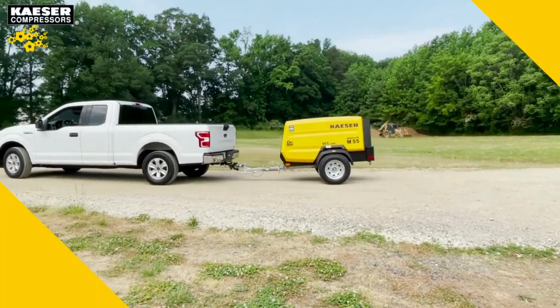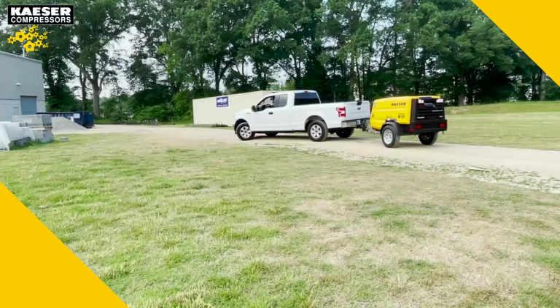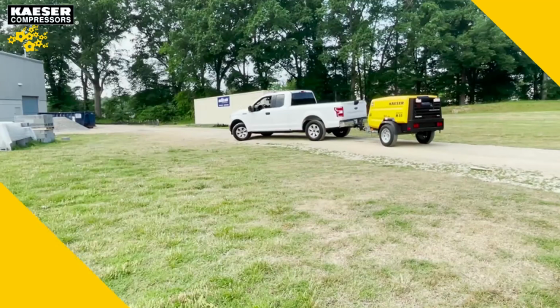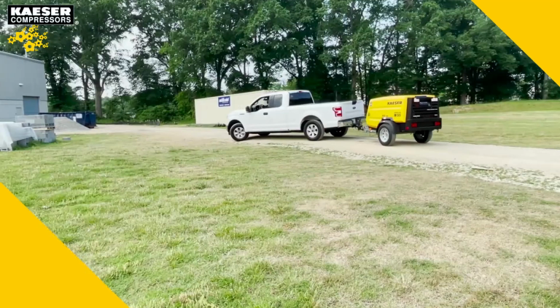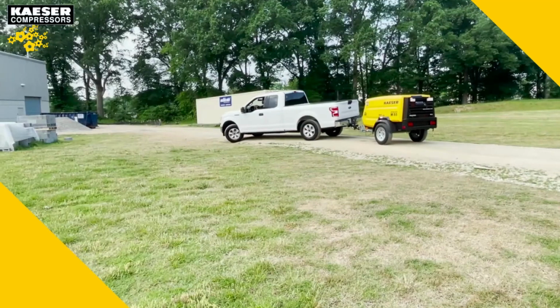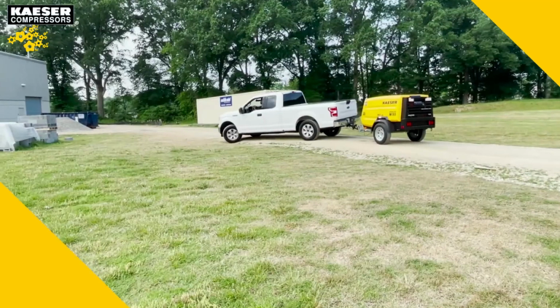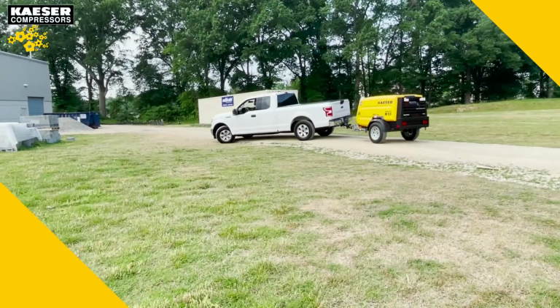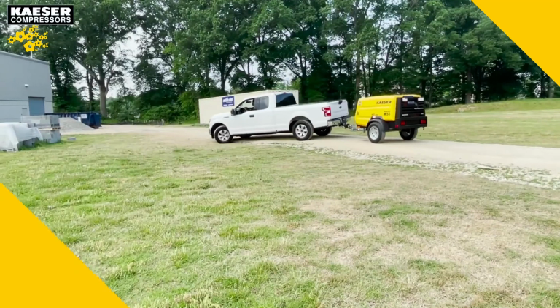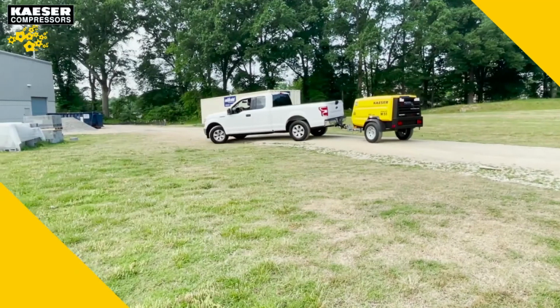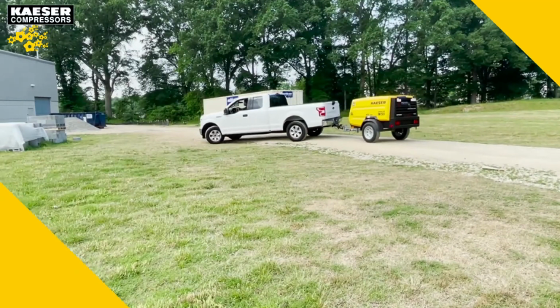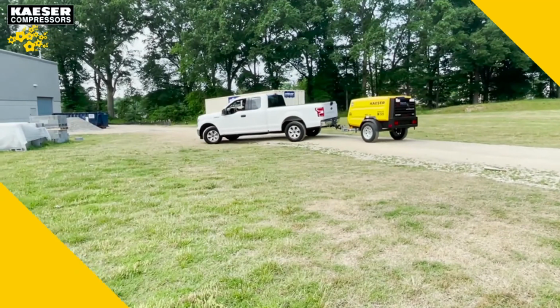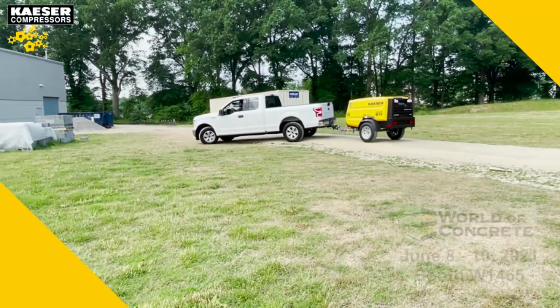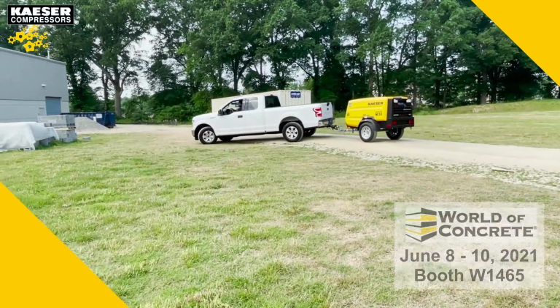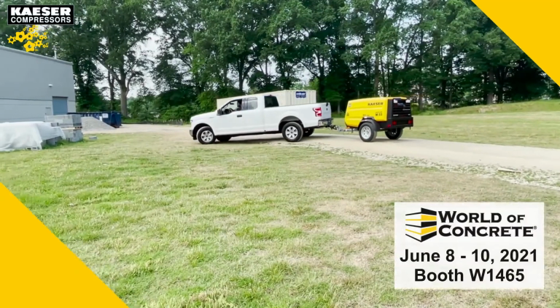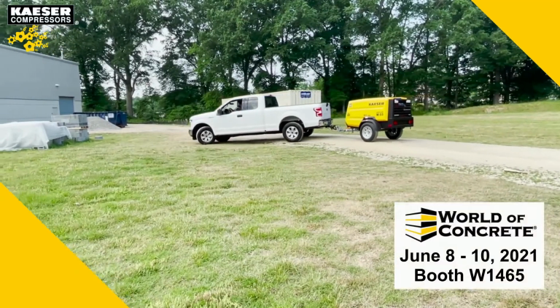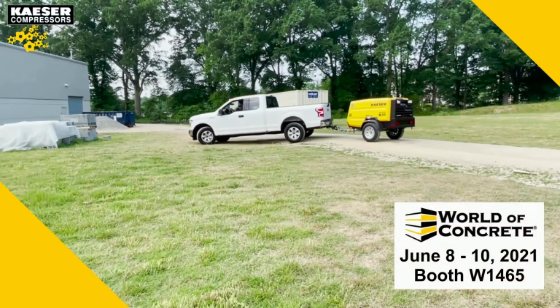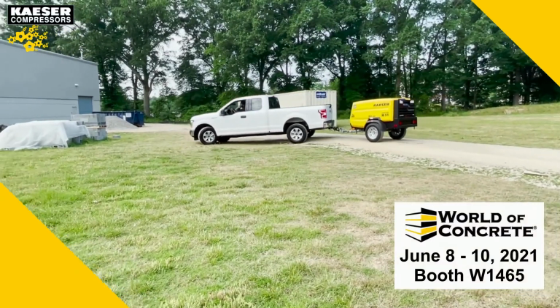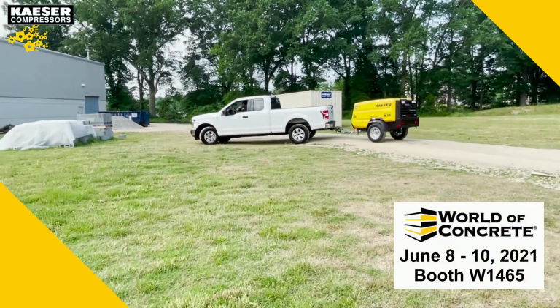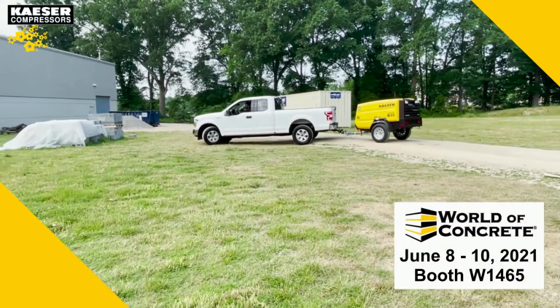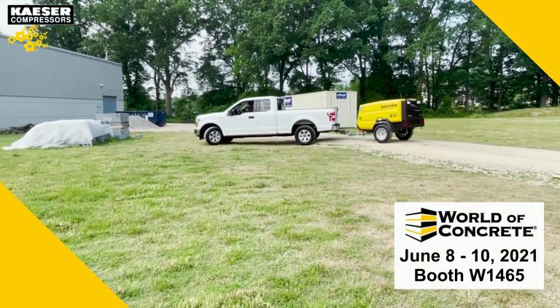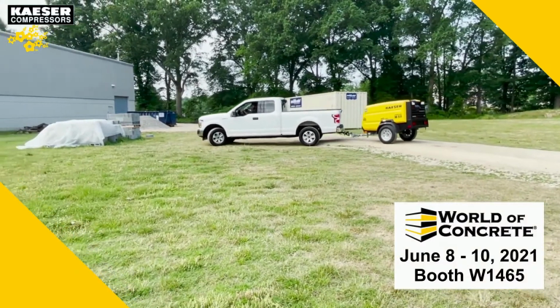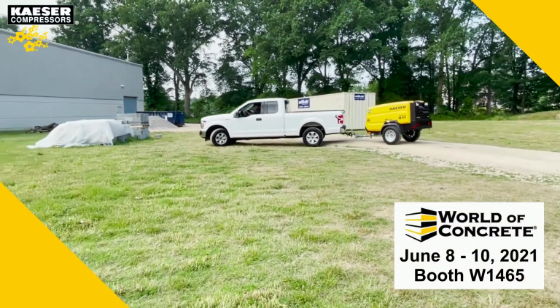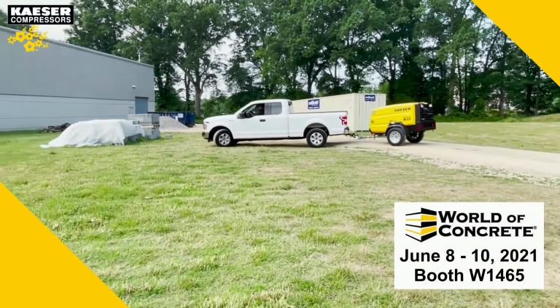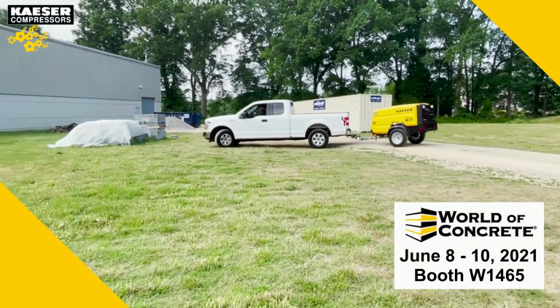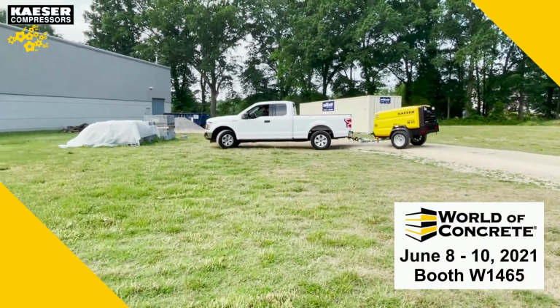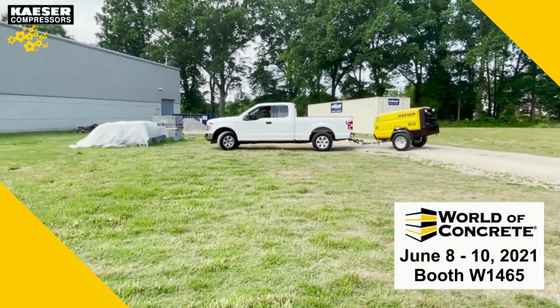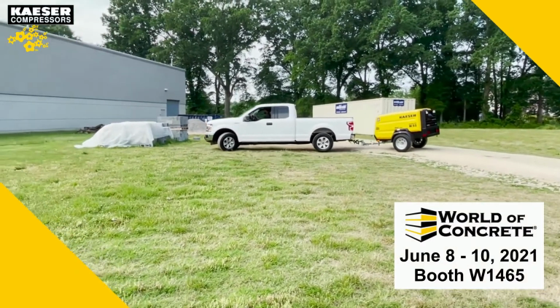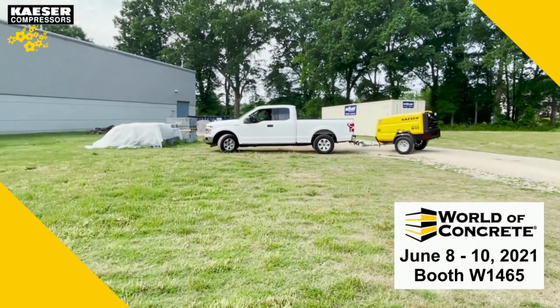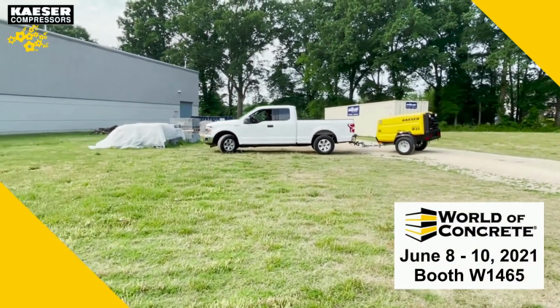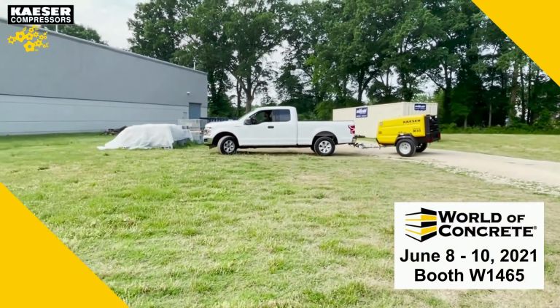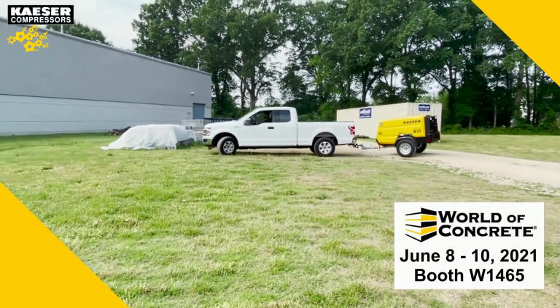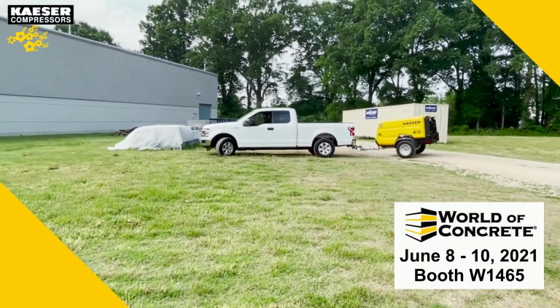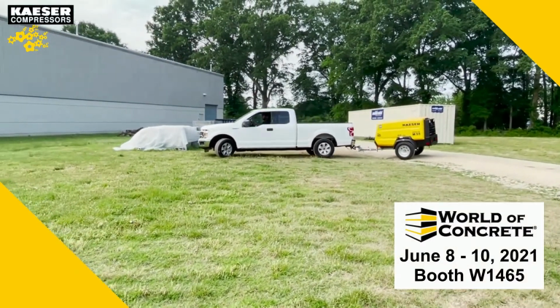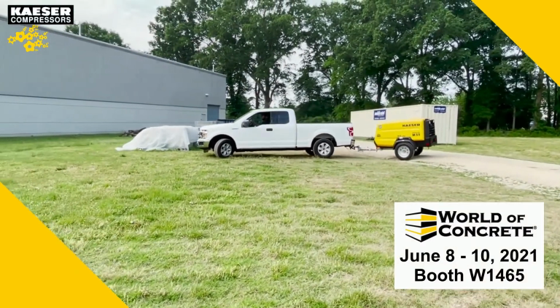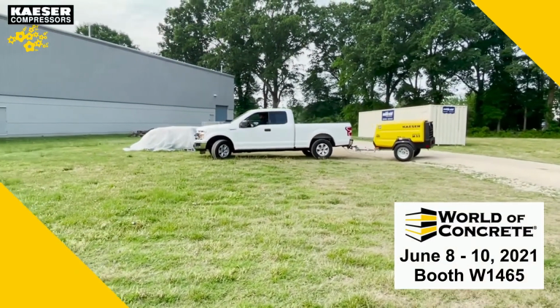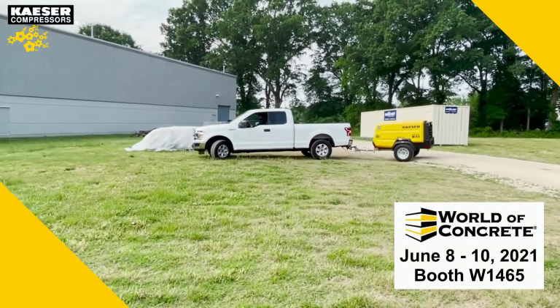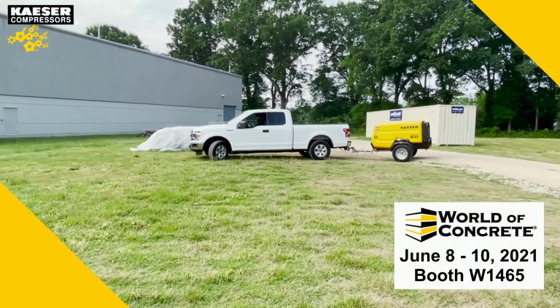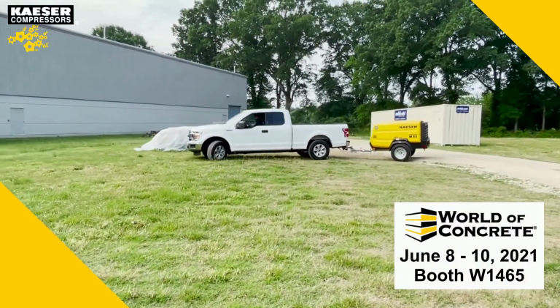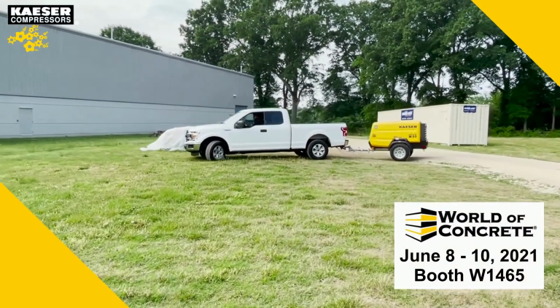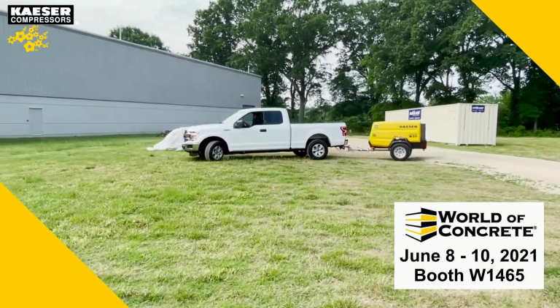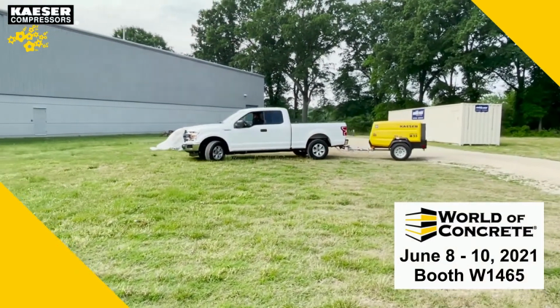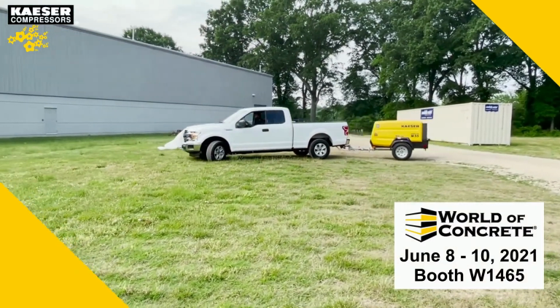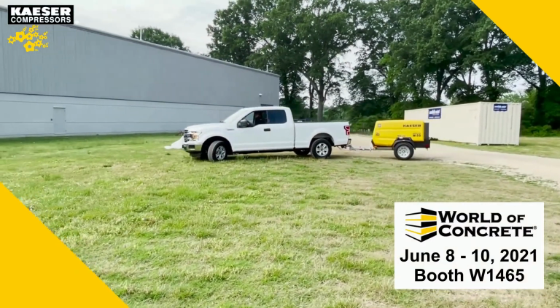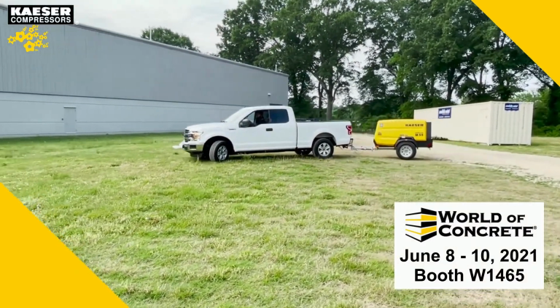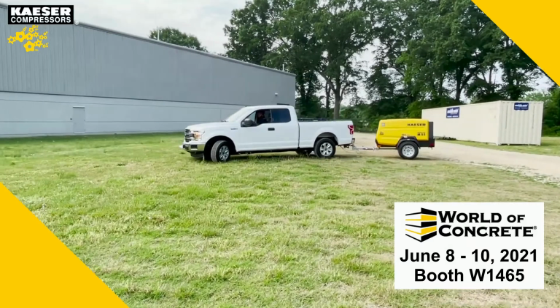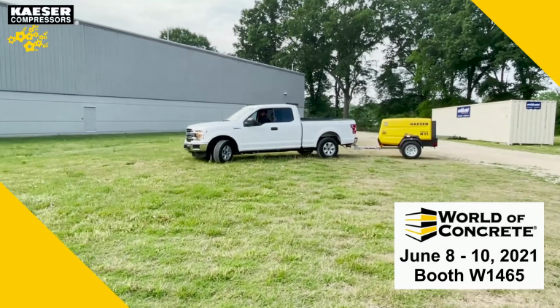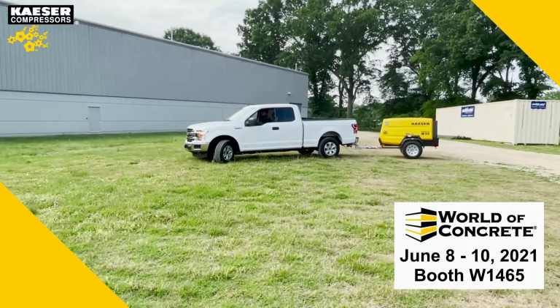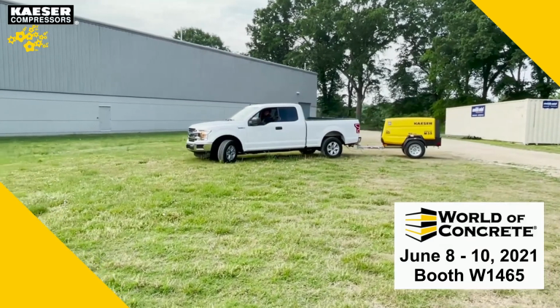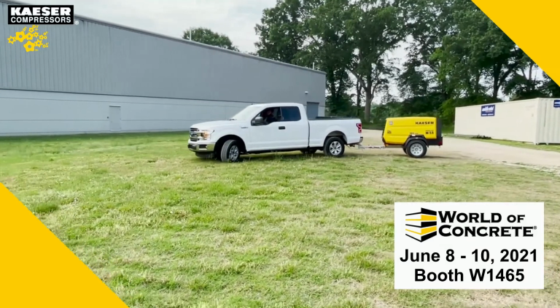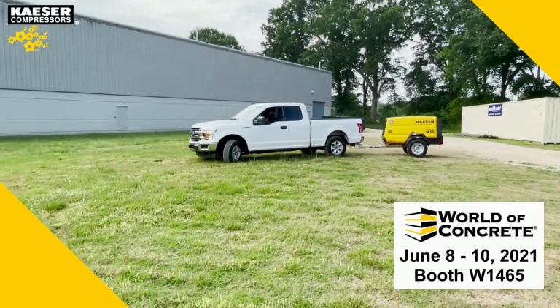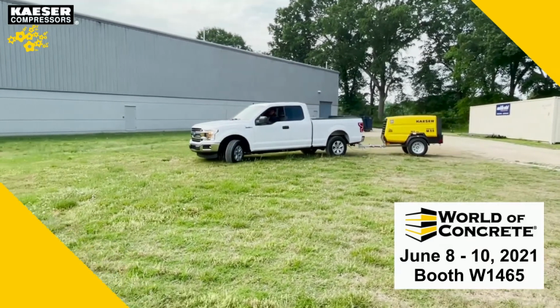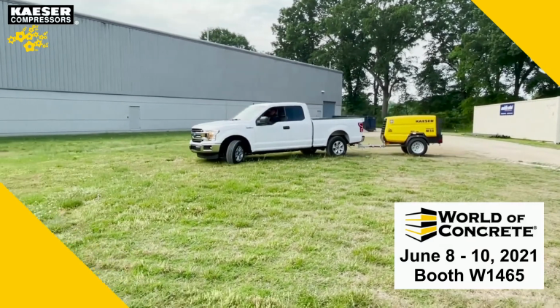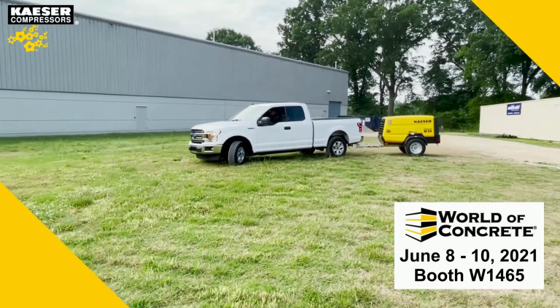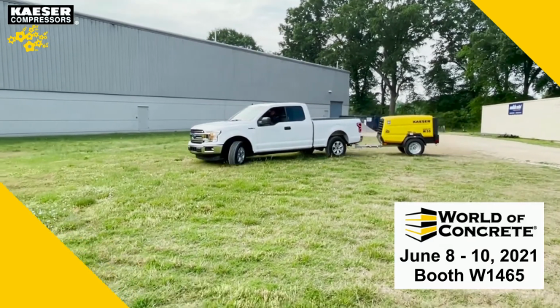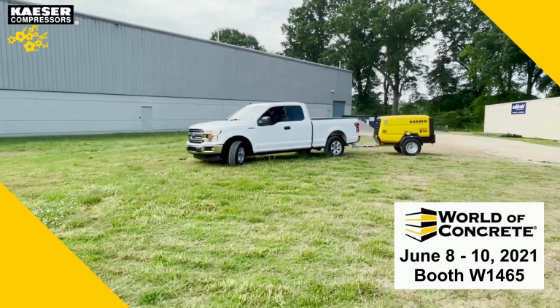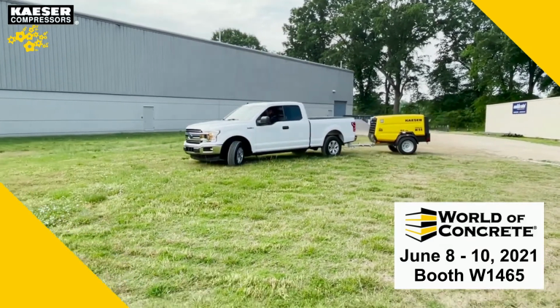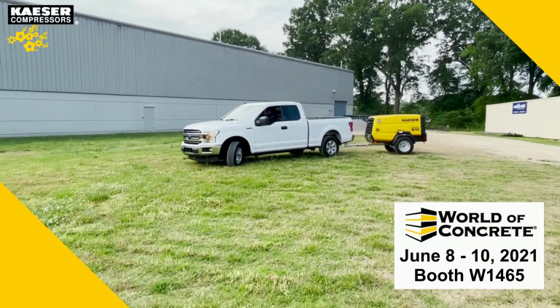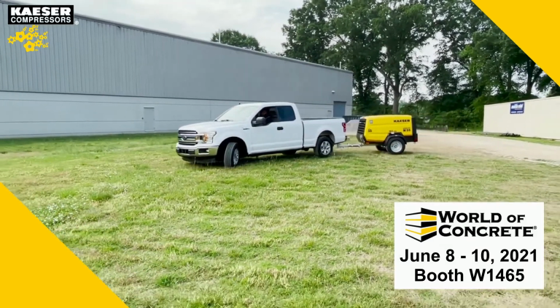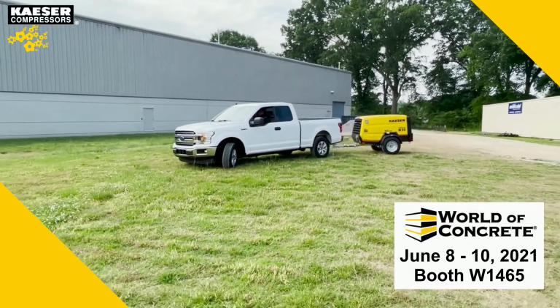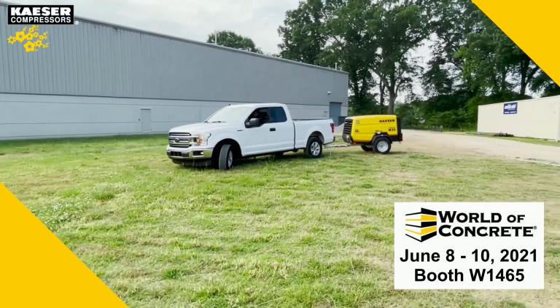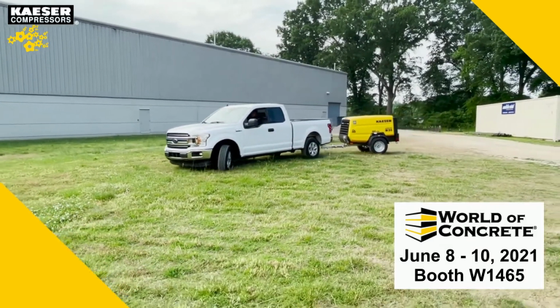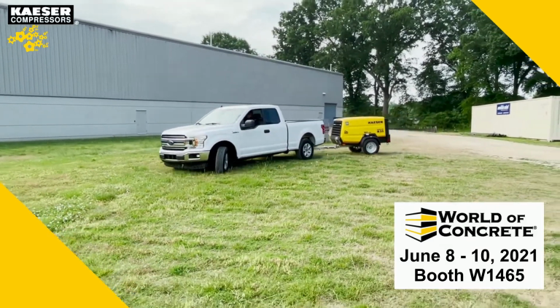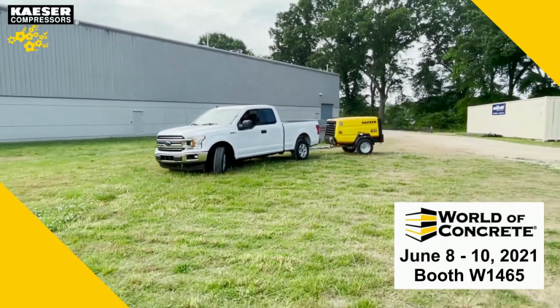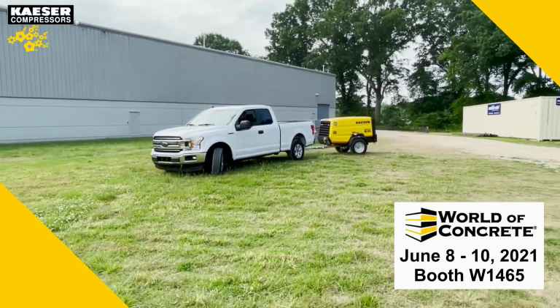The M55 mobile air compressor is a fuel efficient, reliable workhorse of a machine, and we are excited for you guys to come see it at World of Concrete.